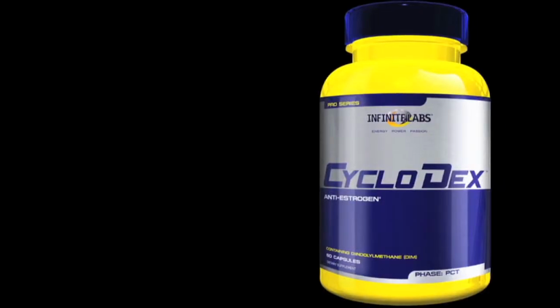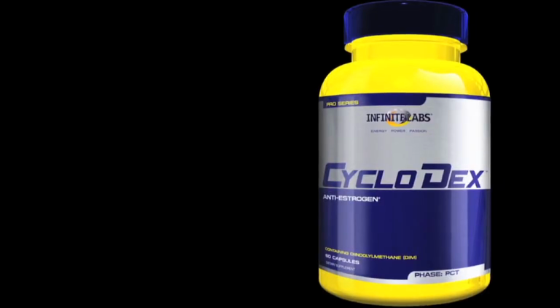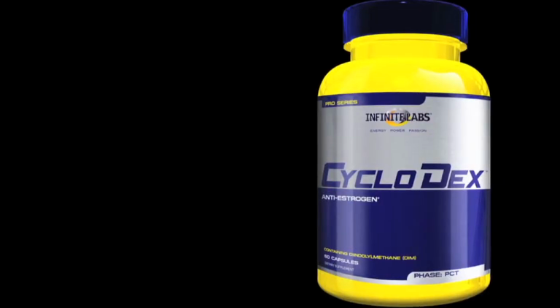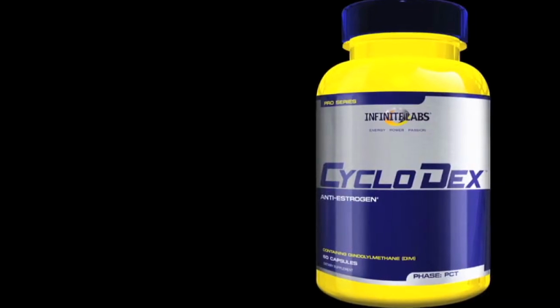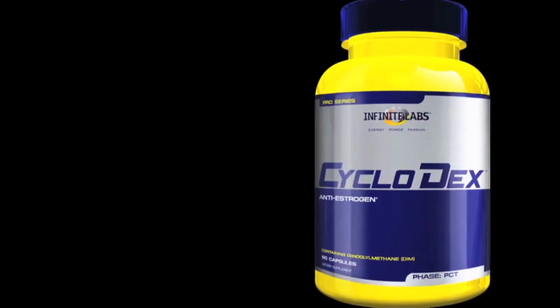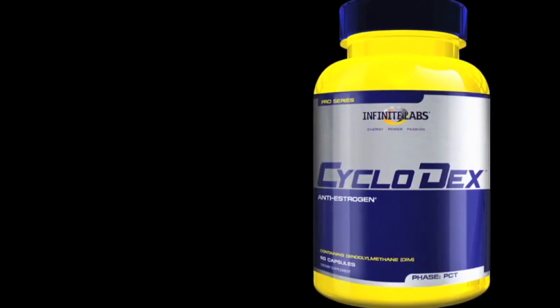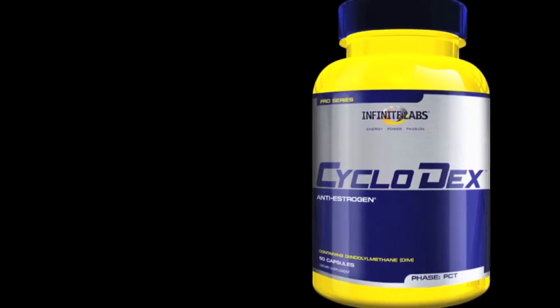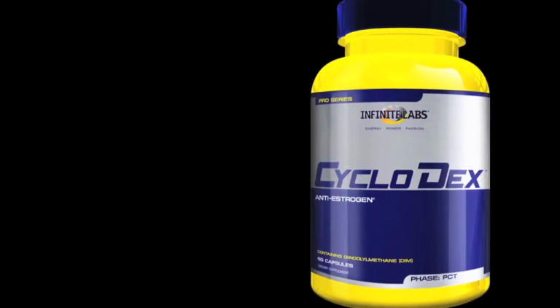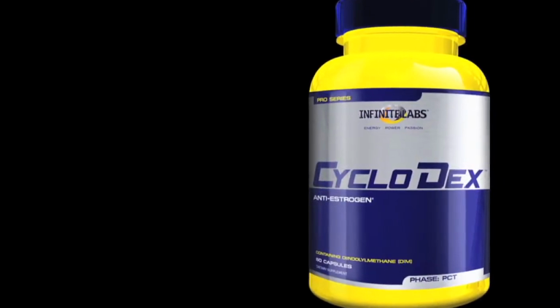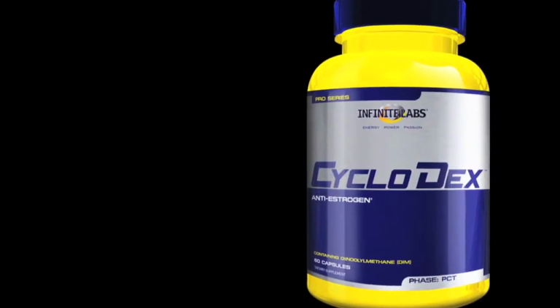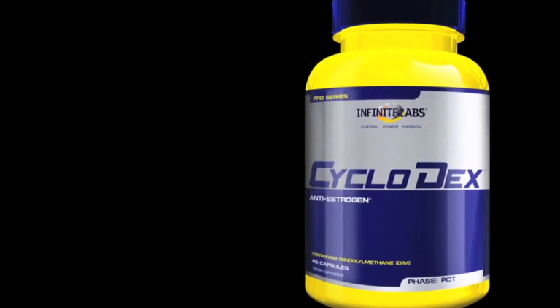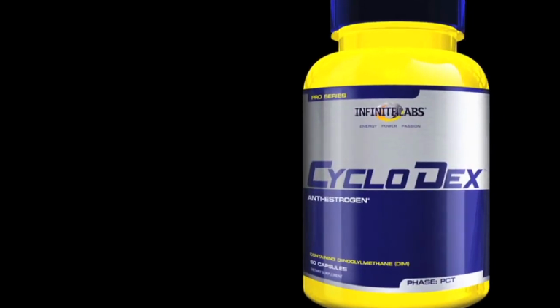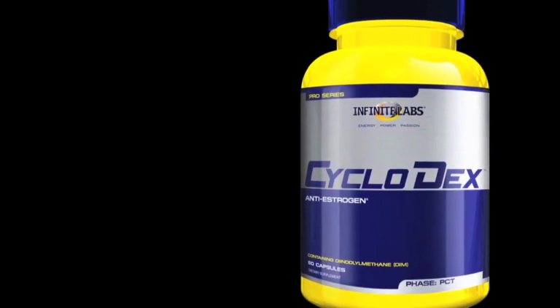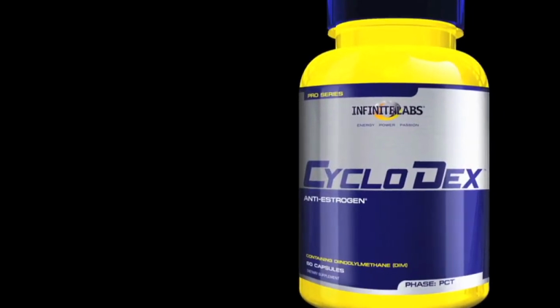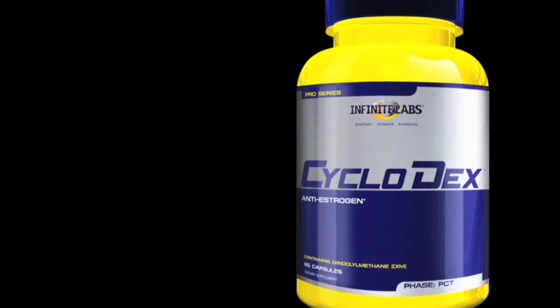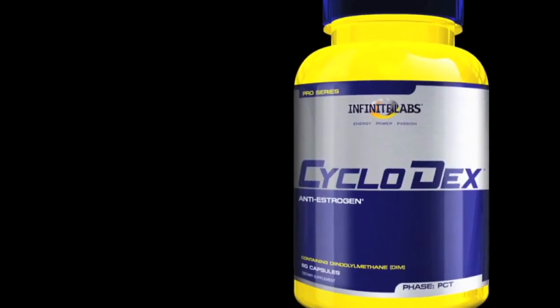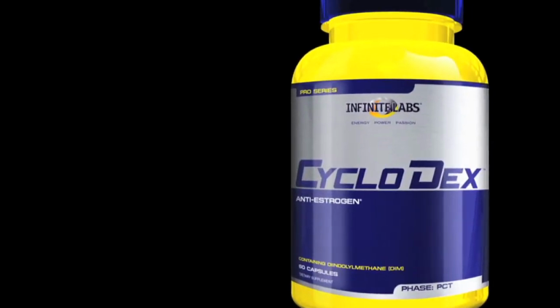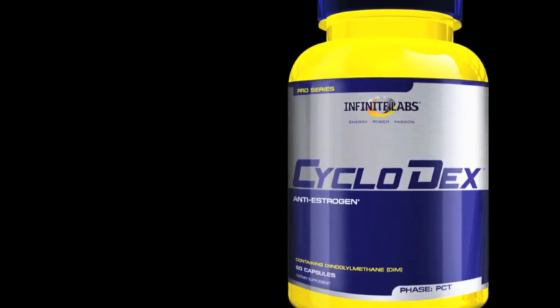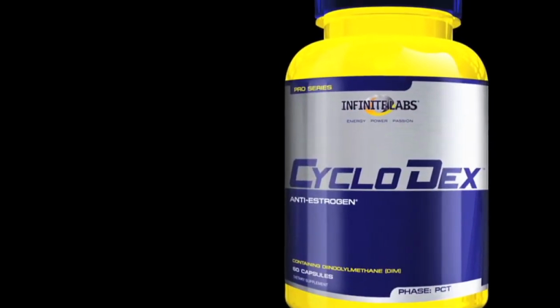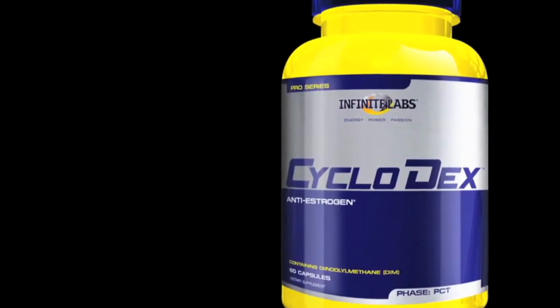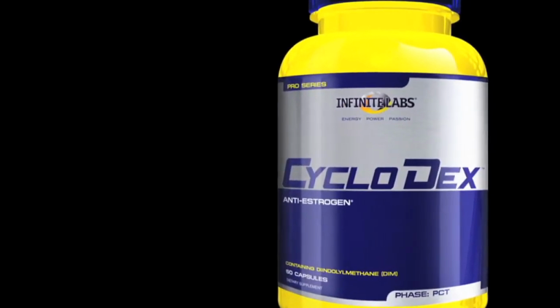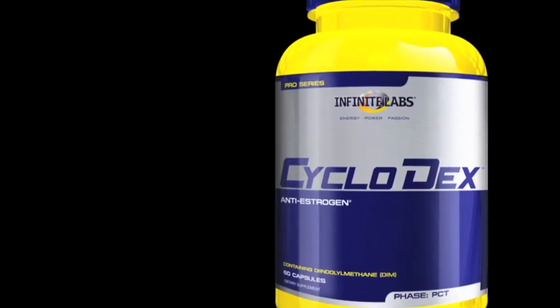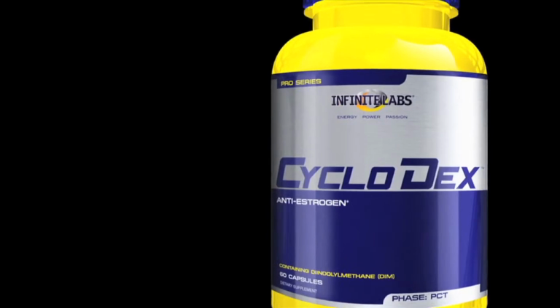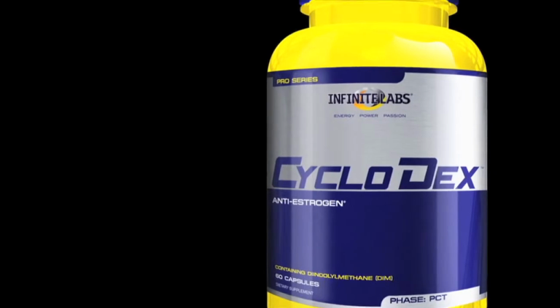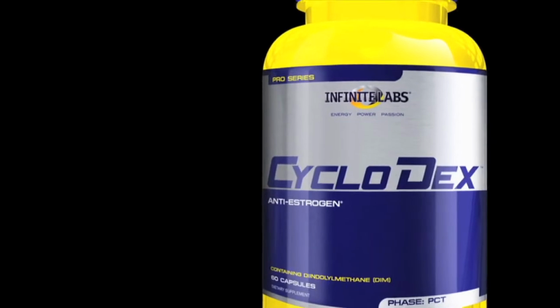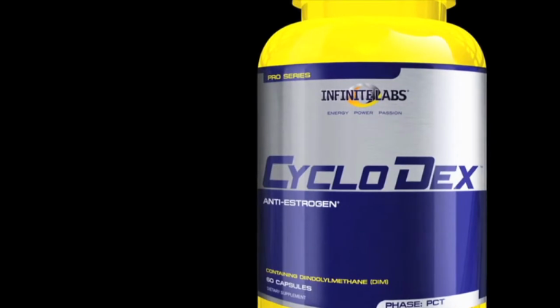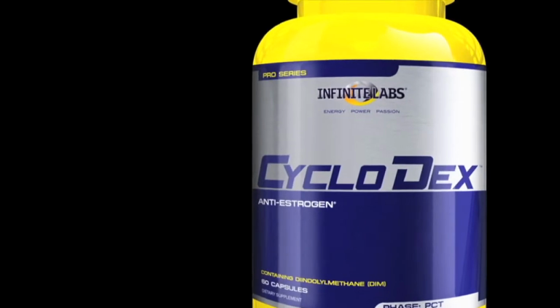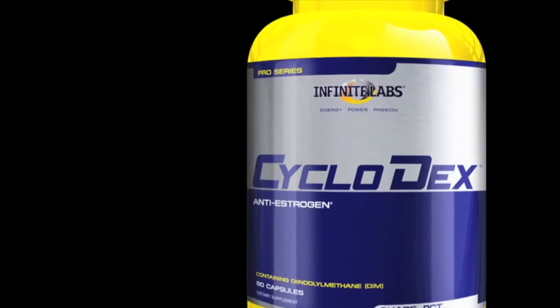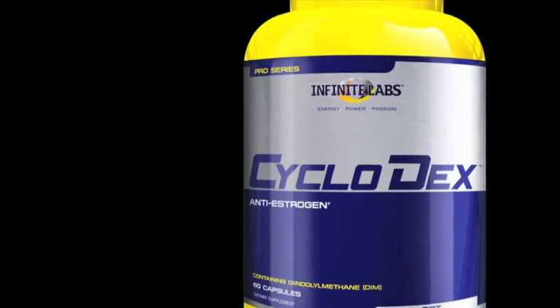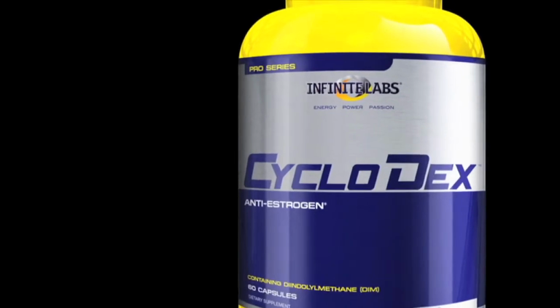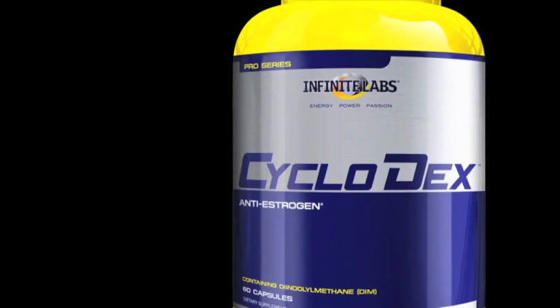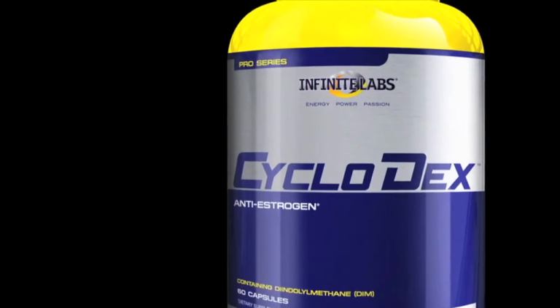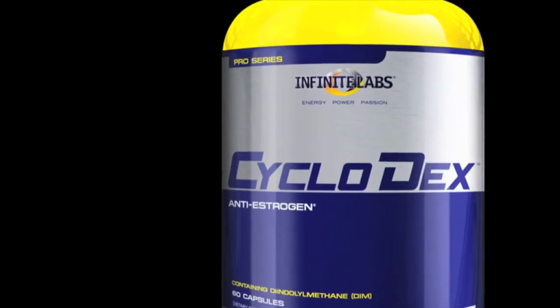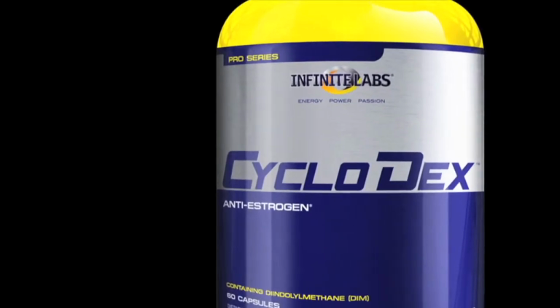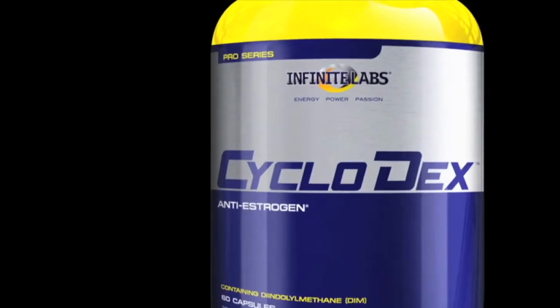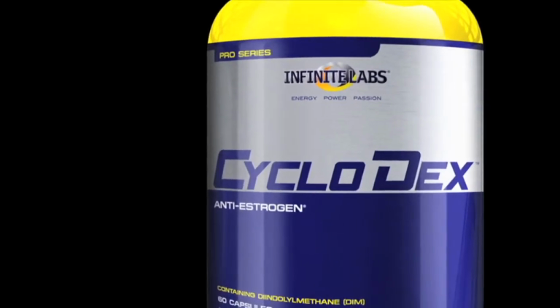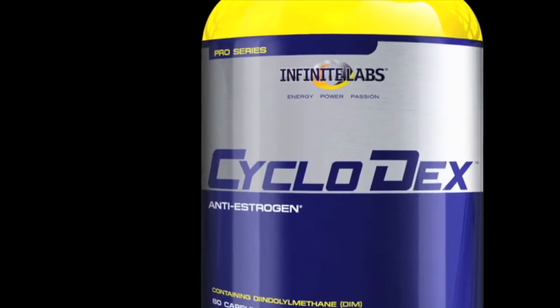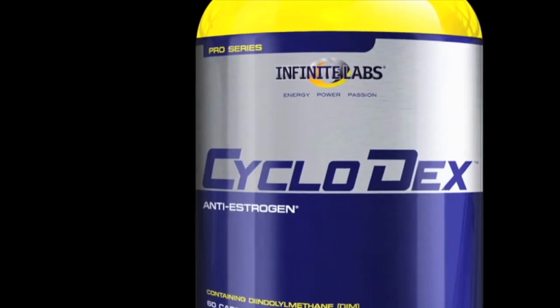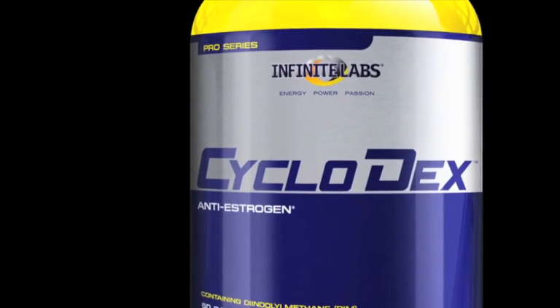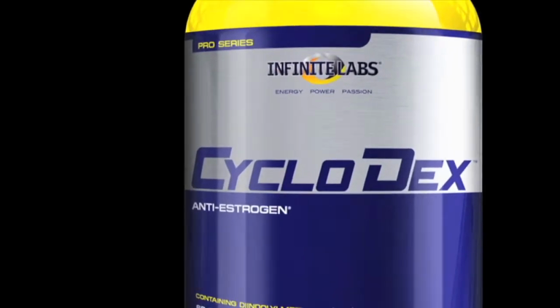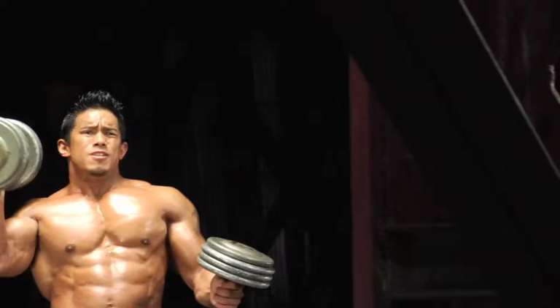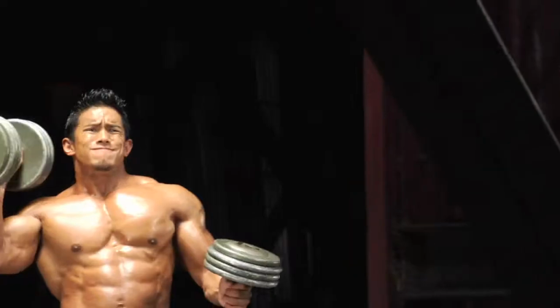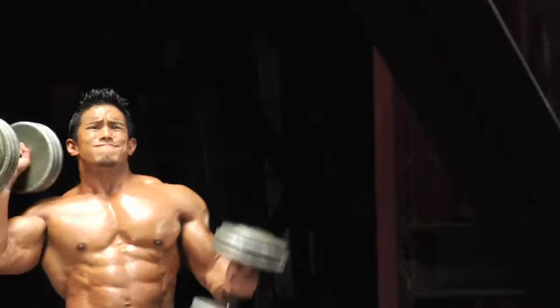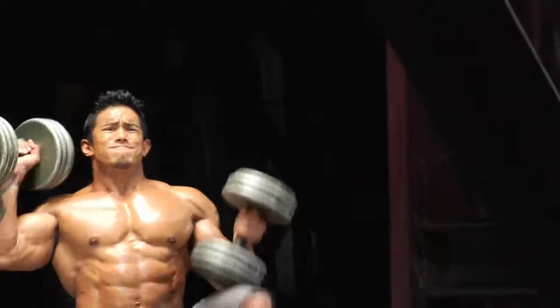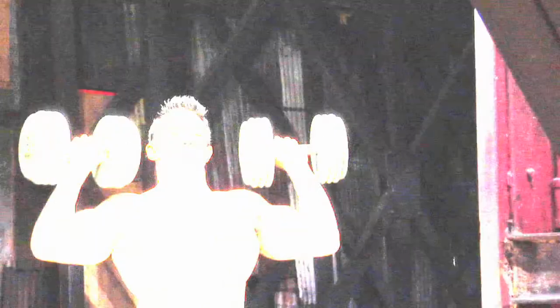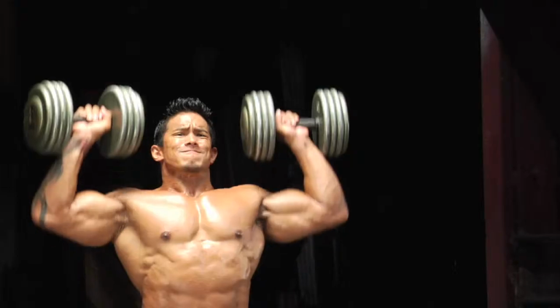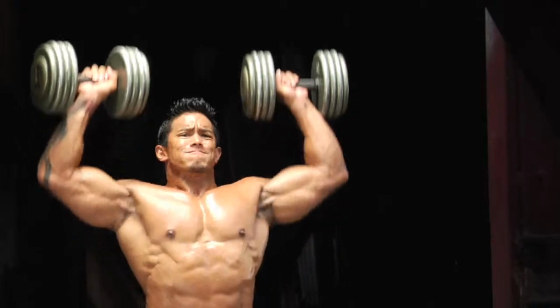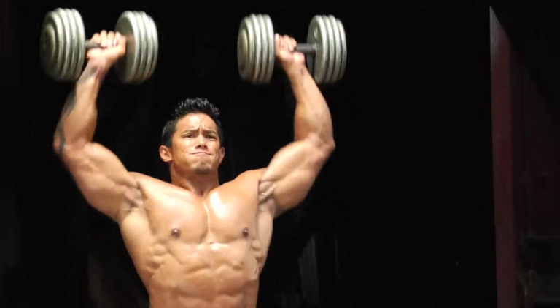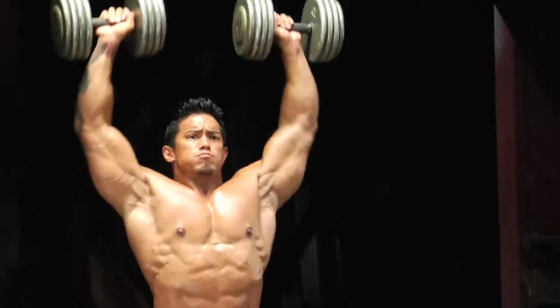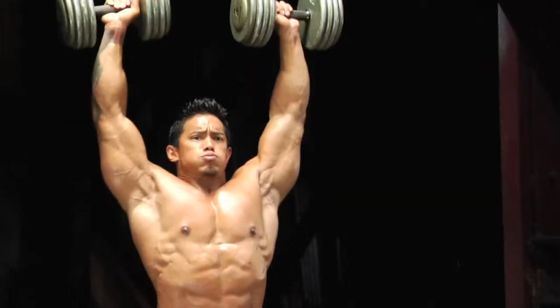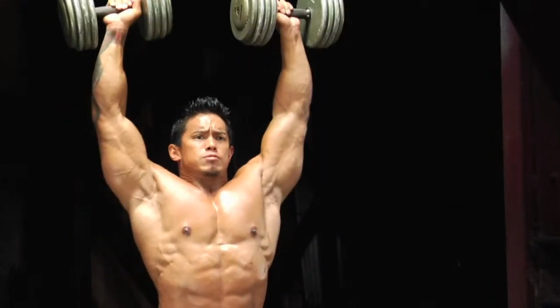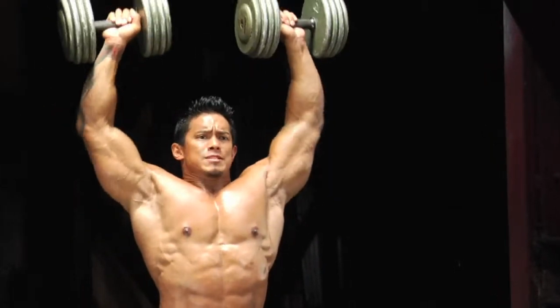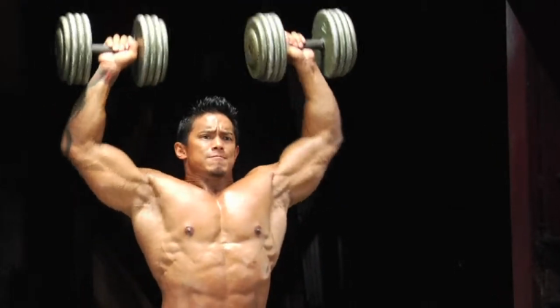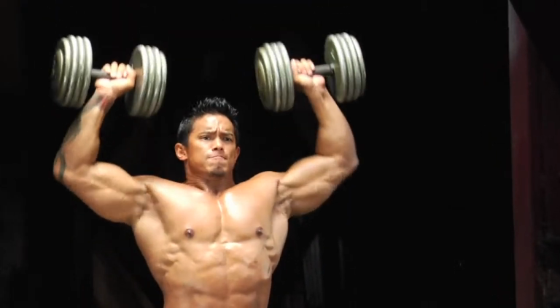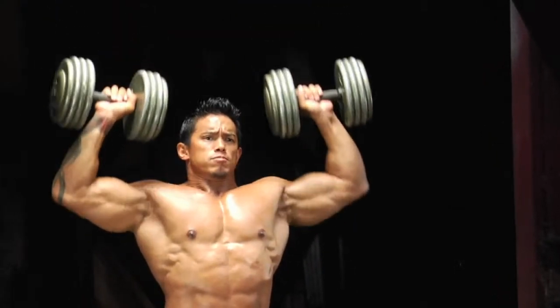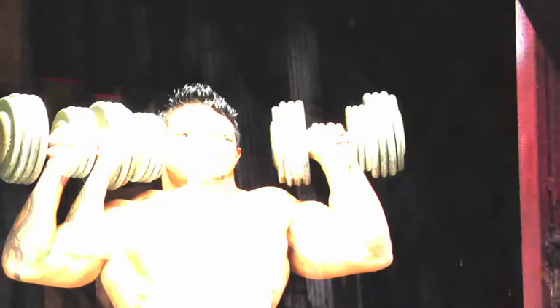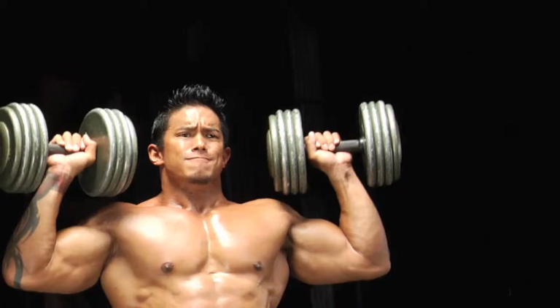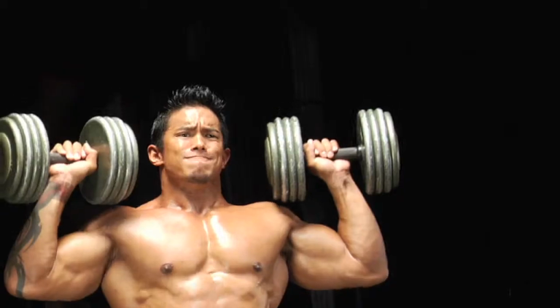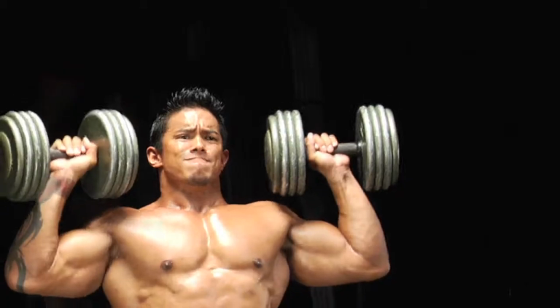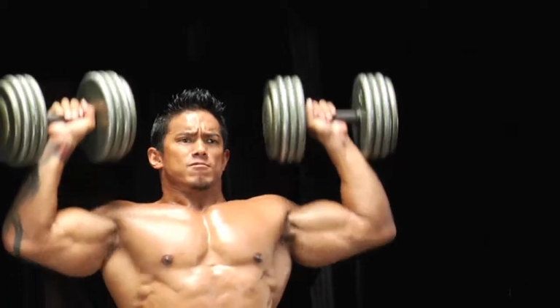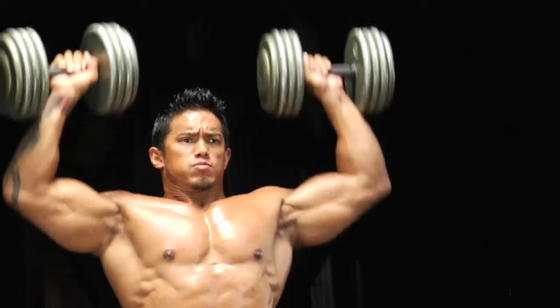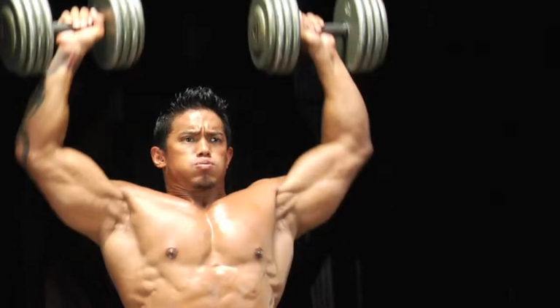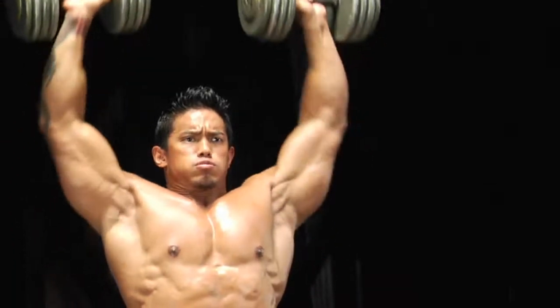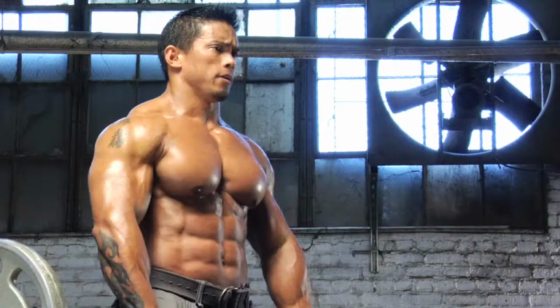Cyclodex — the most potent estrogen blocker that converts active estrogens into inactive metabolites fast.